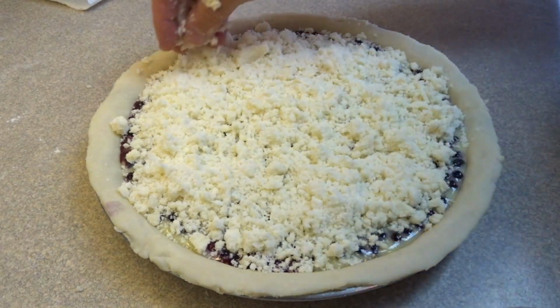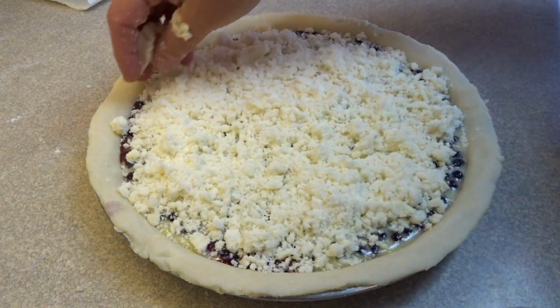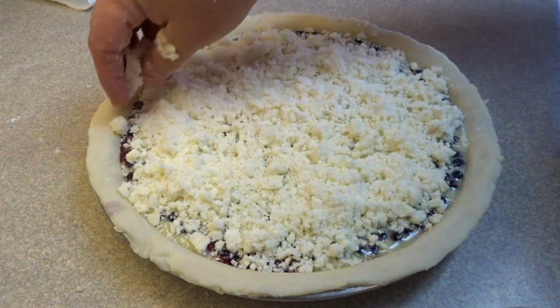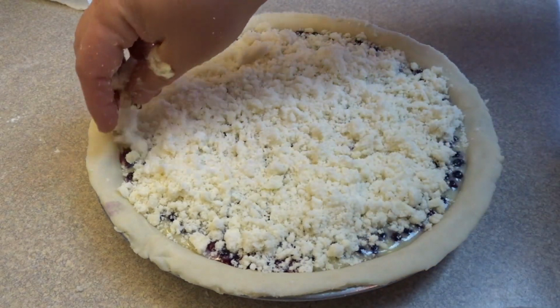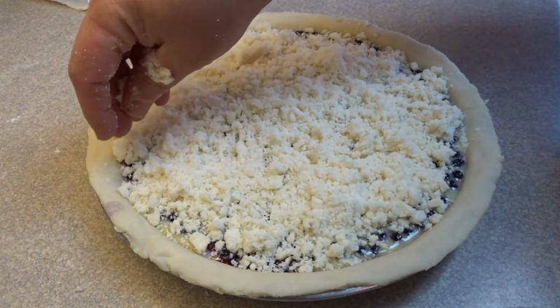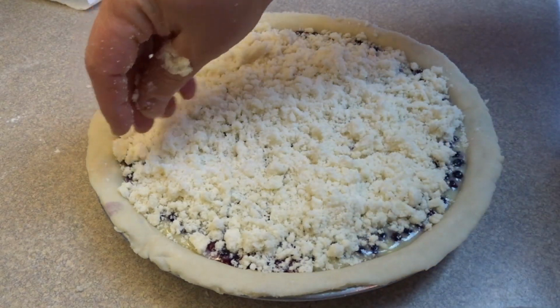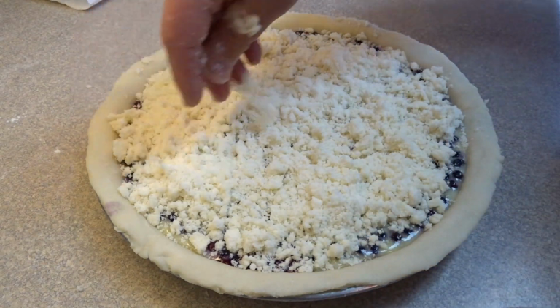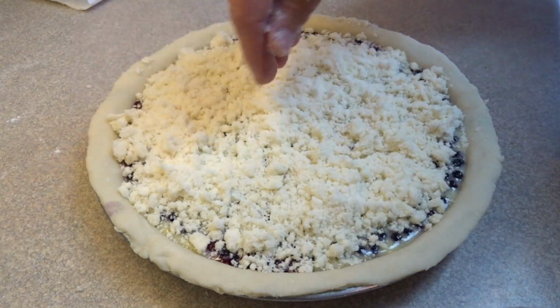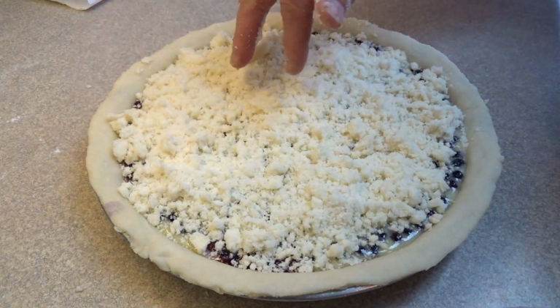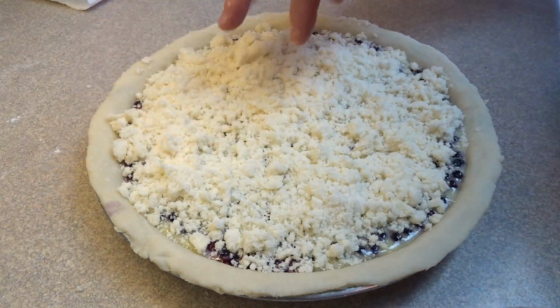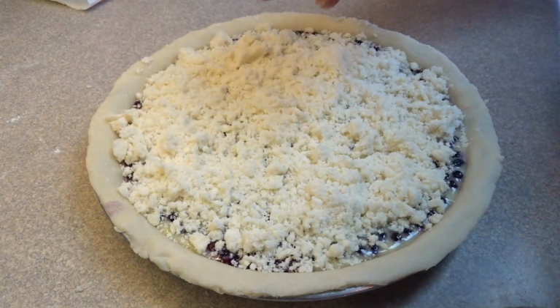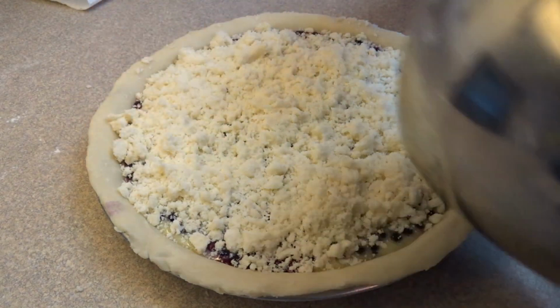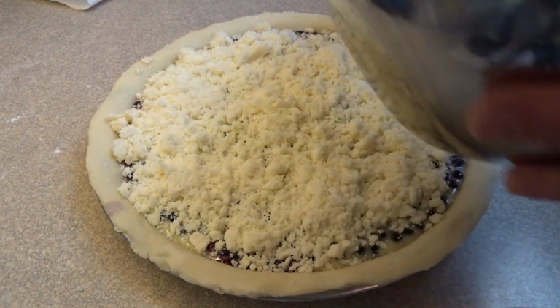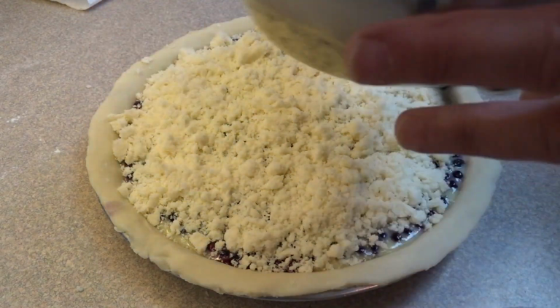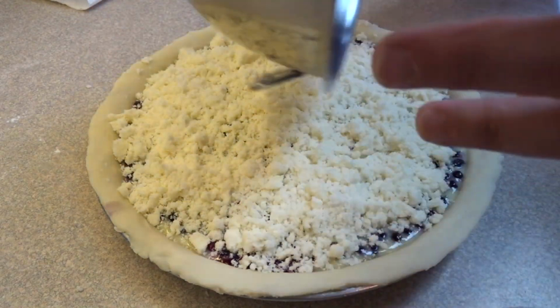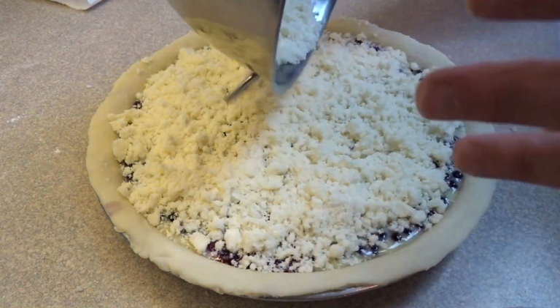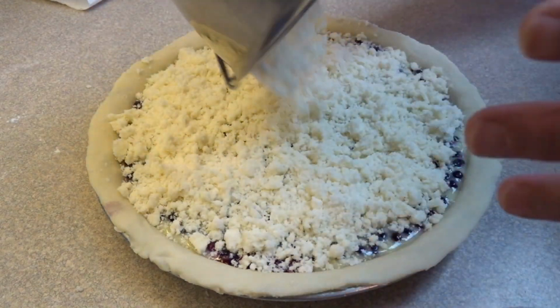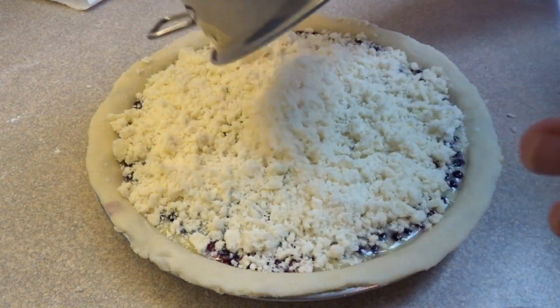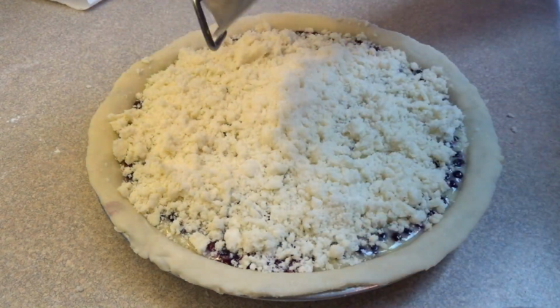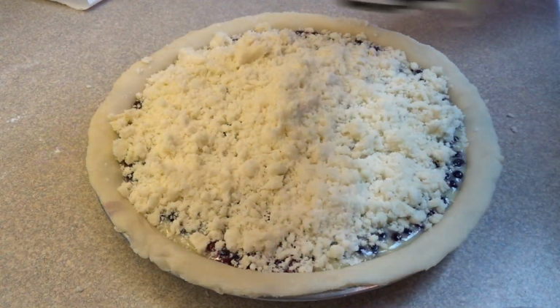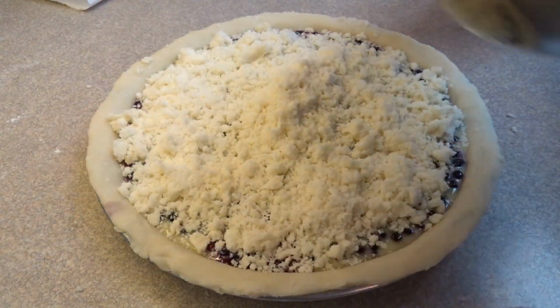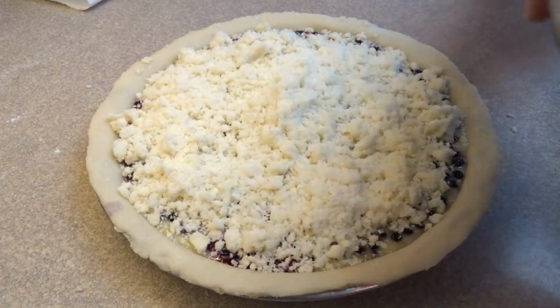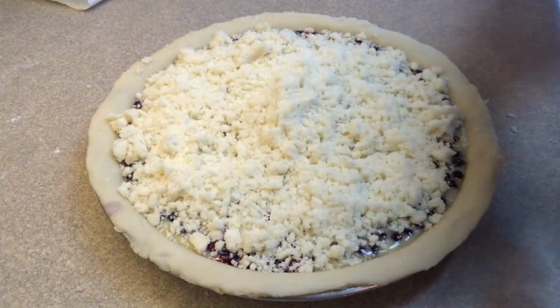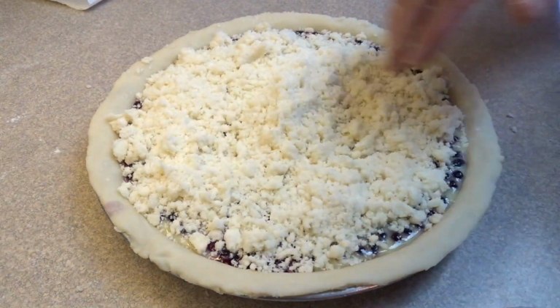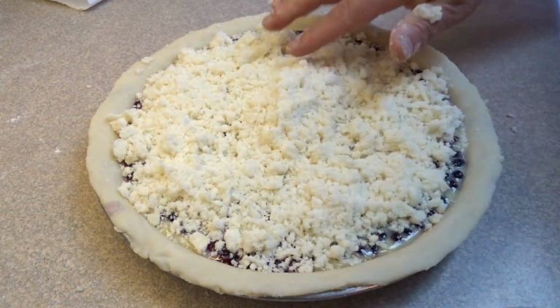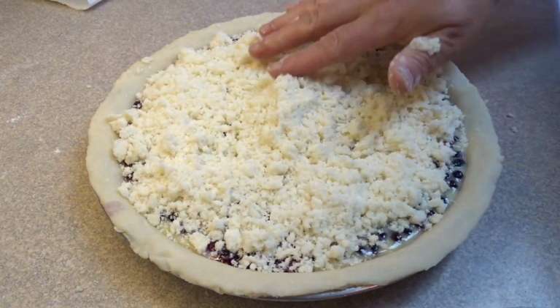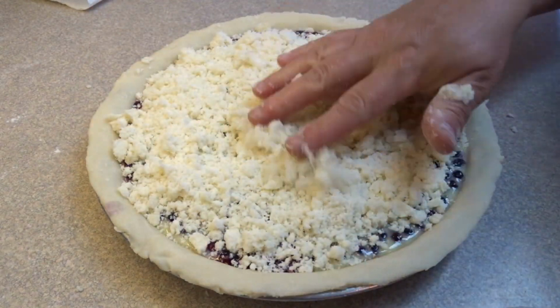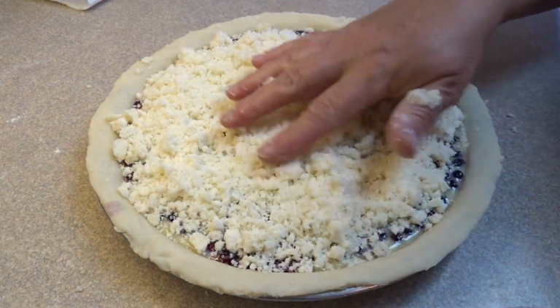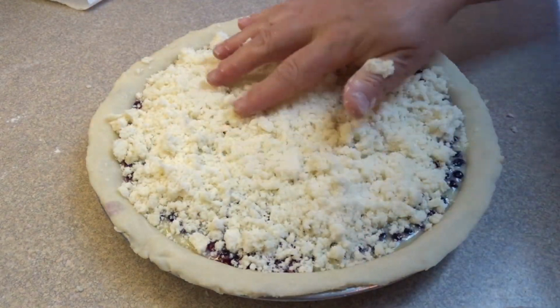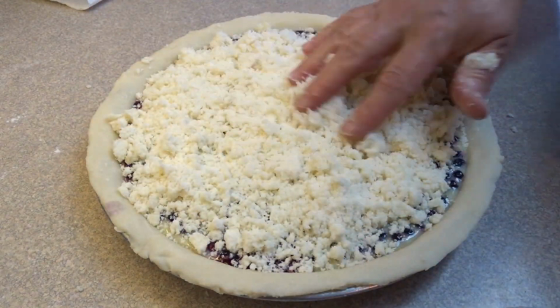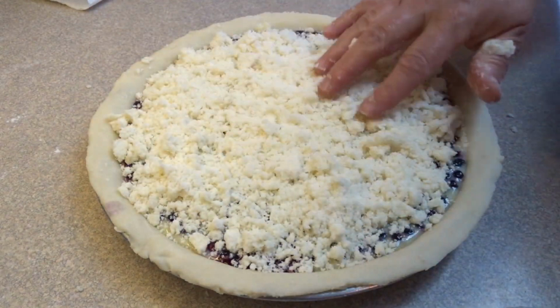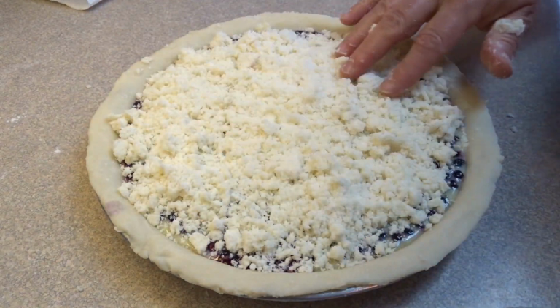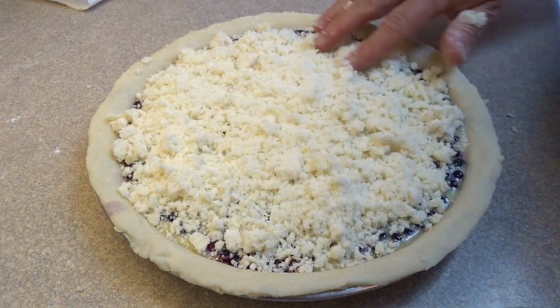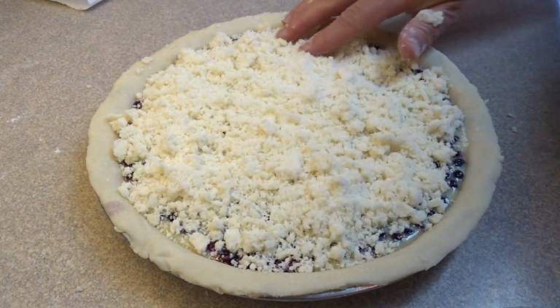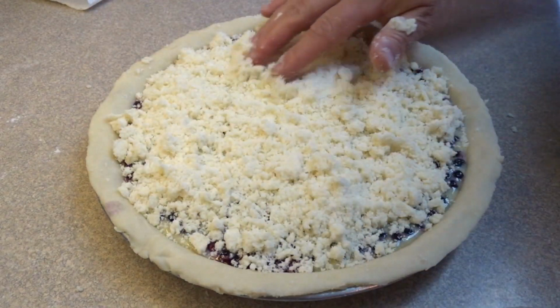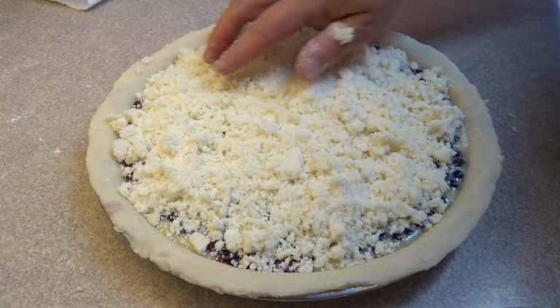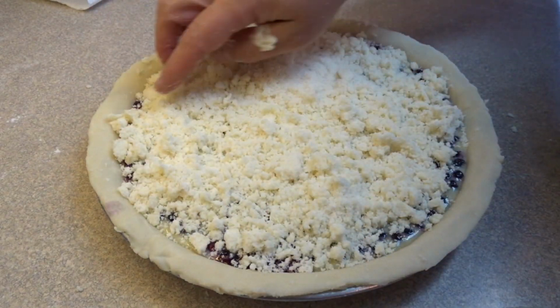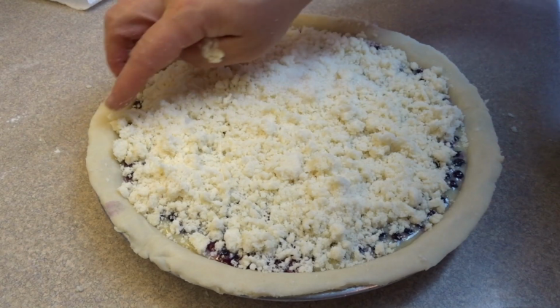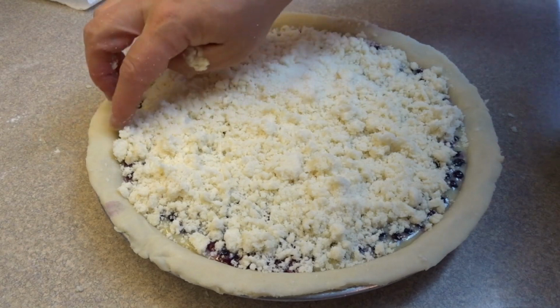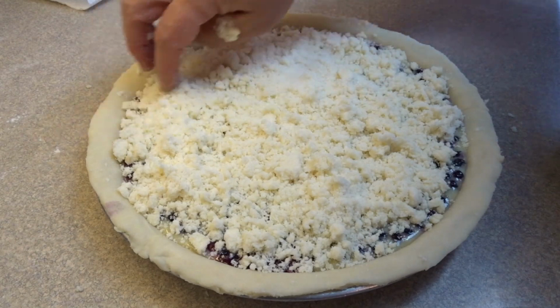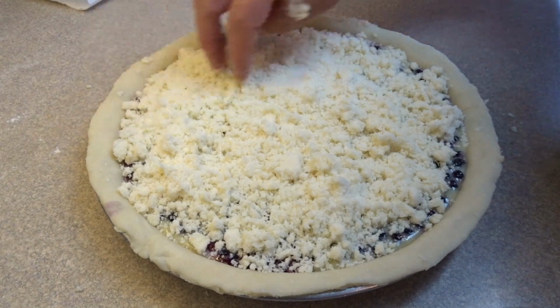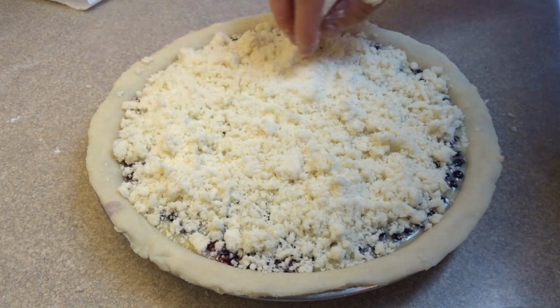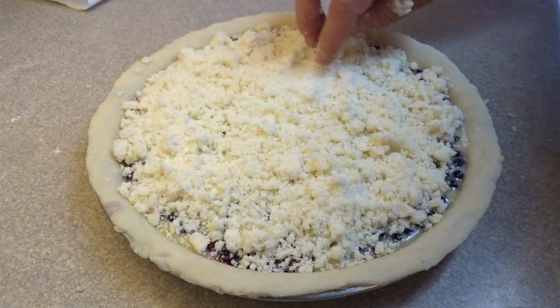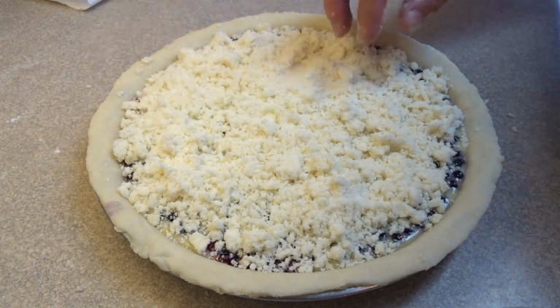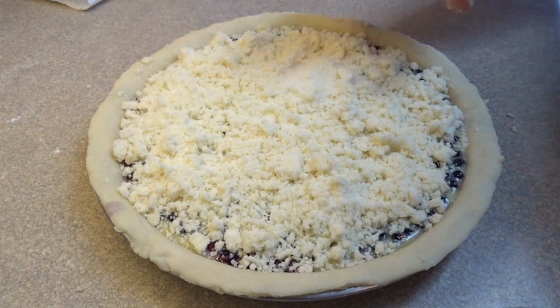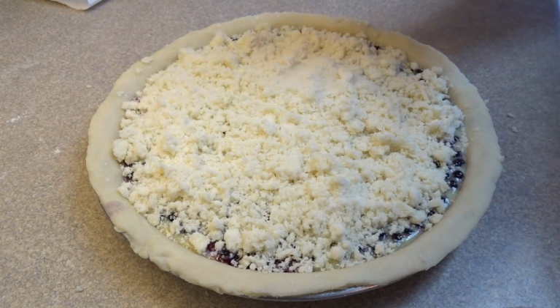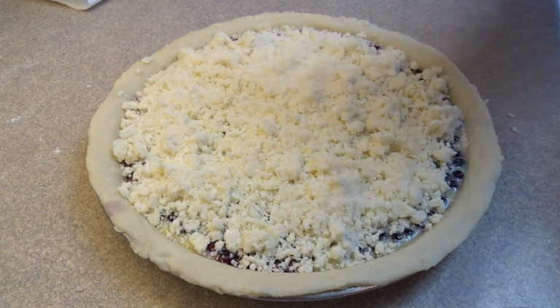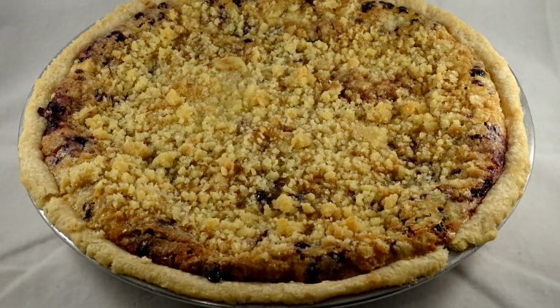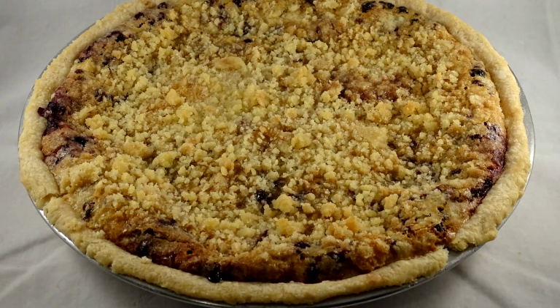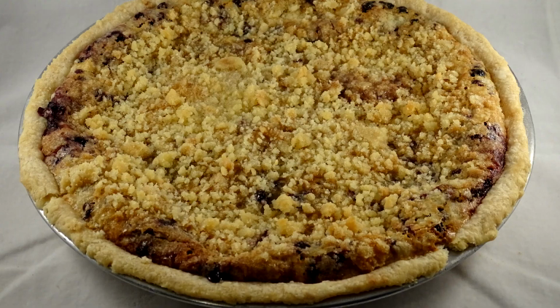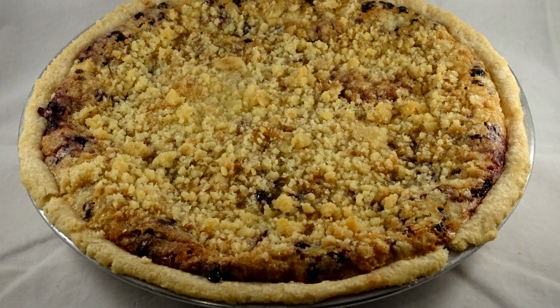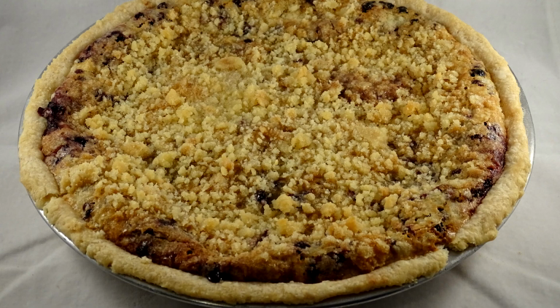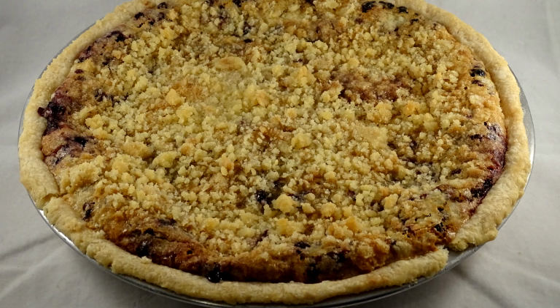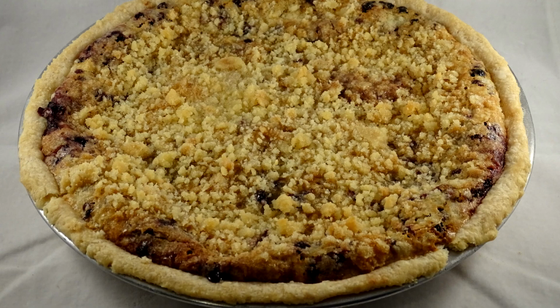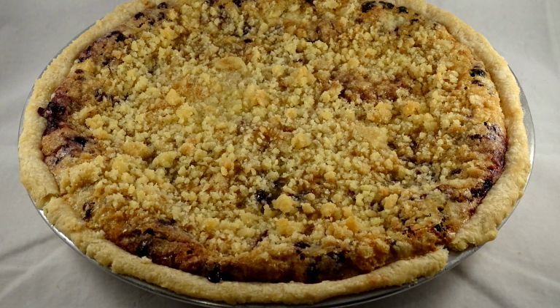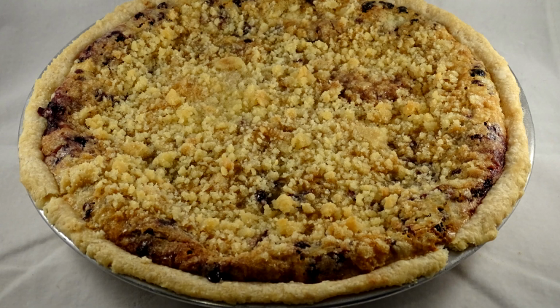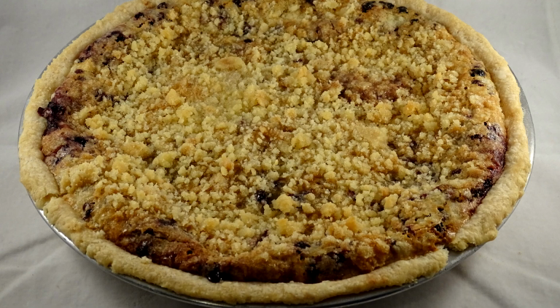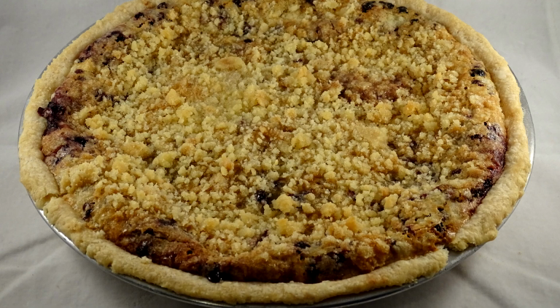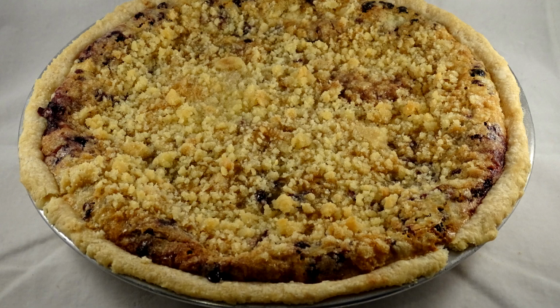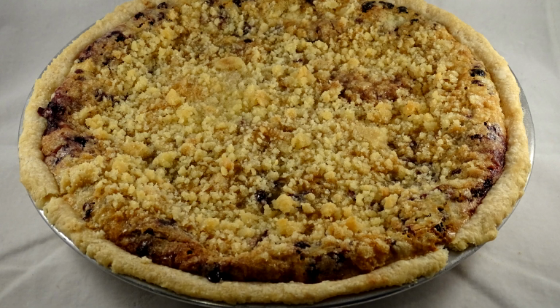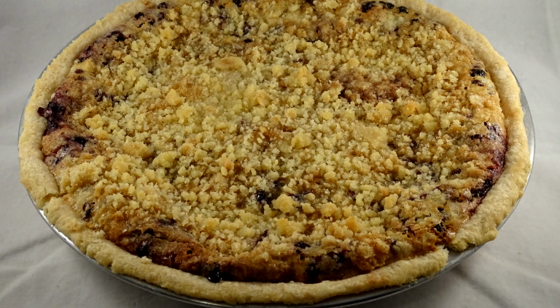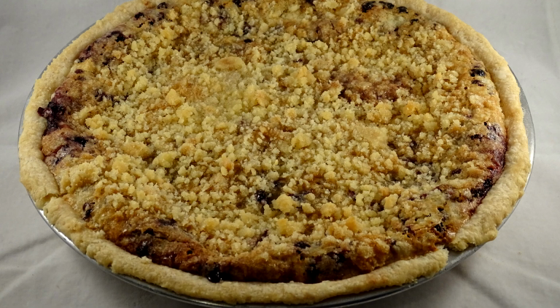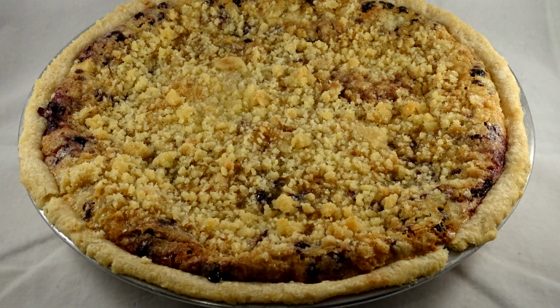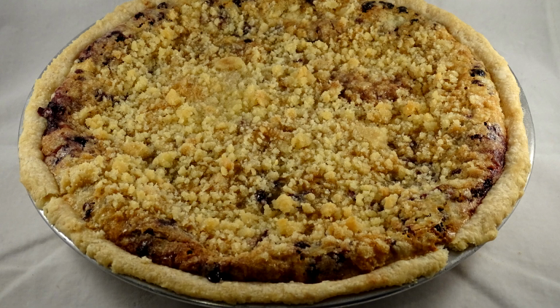Bake at 350 degrees for about an hour until the crumble top is nice and brown and the pastry is also brown.